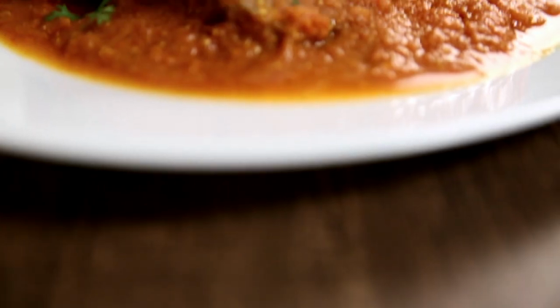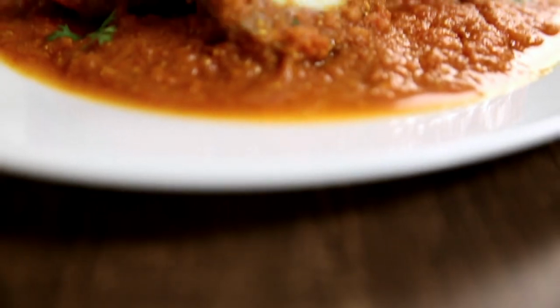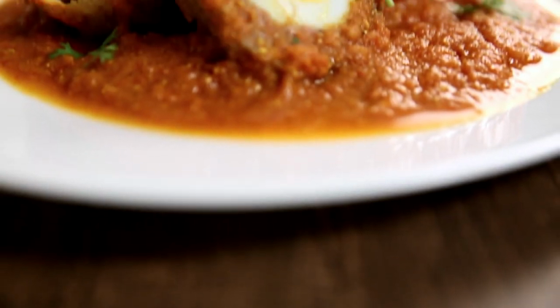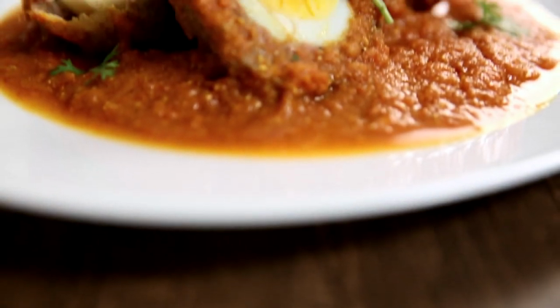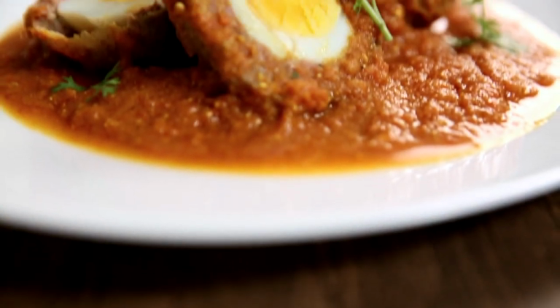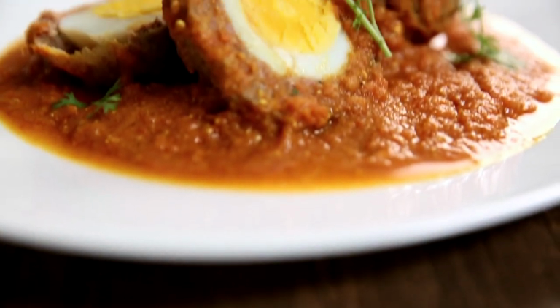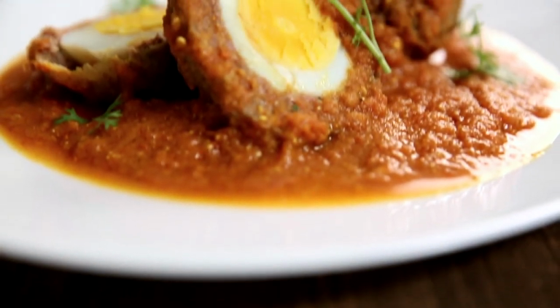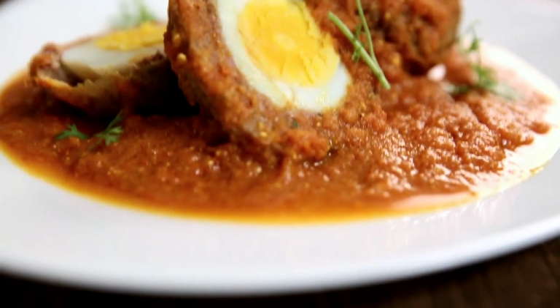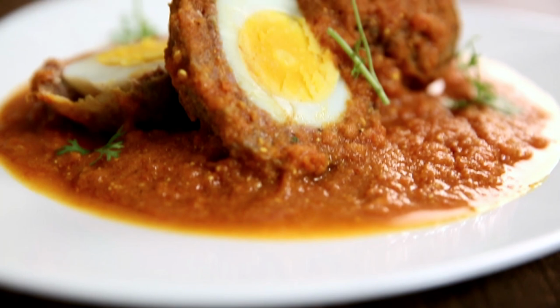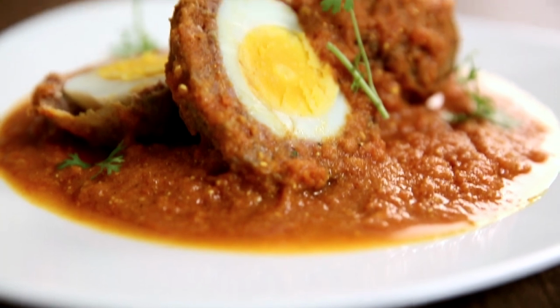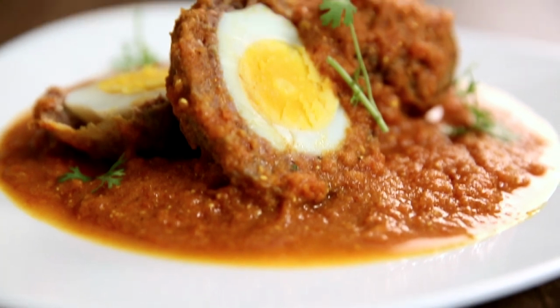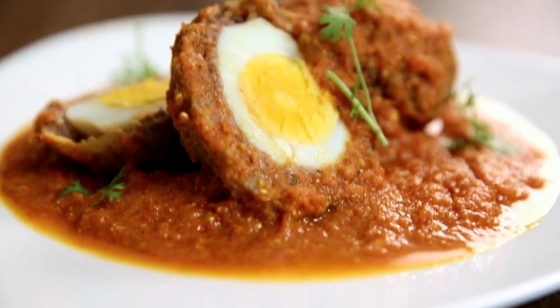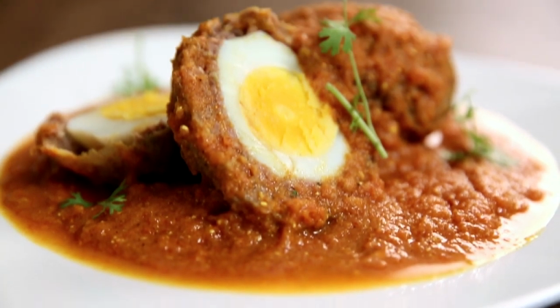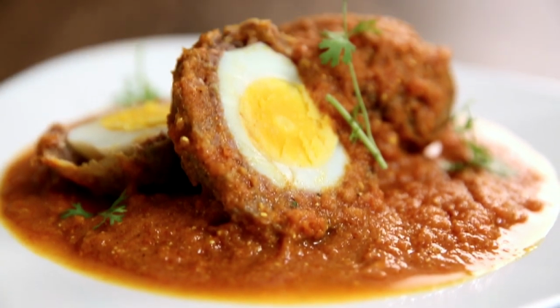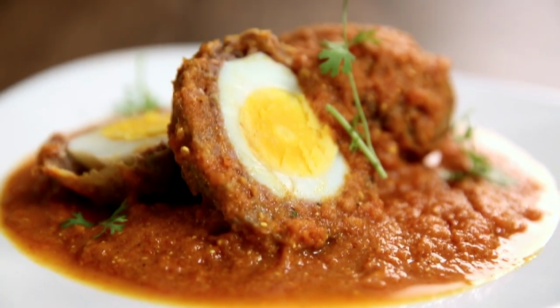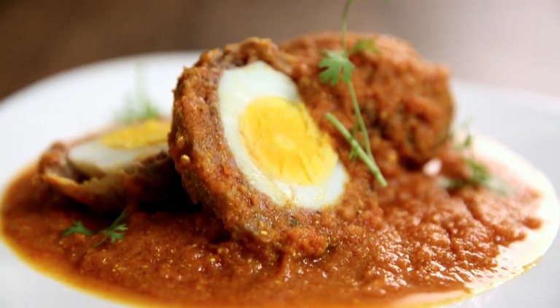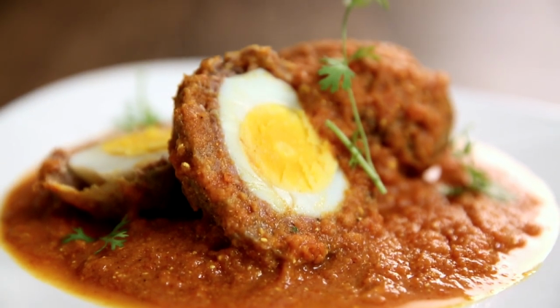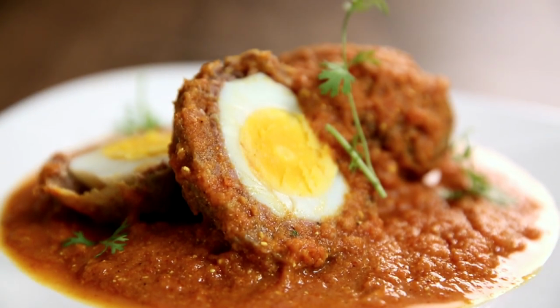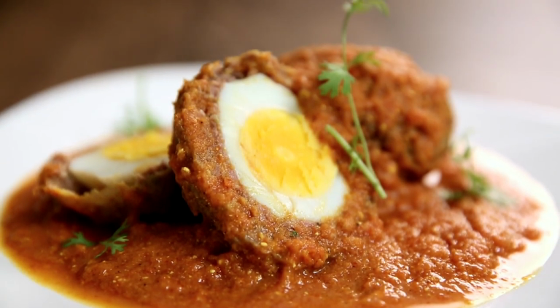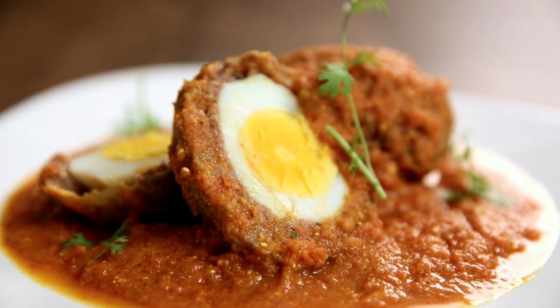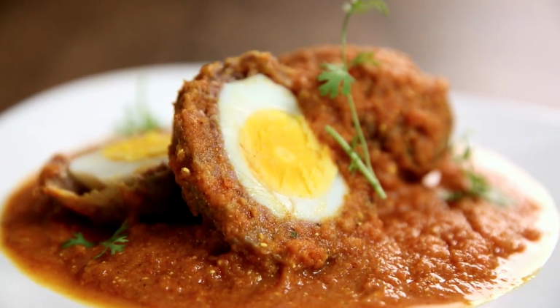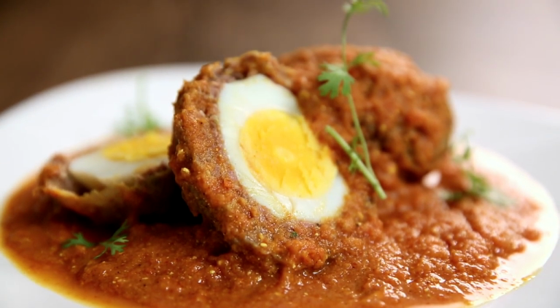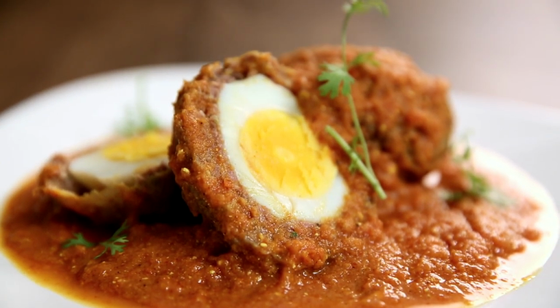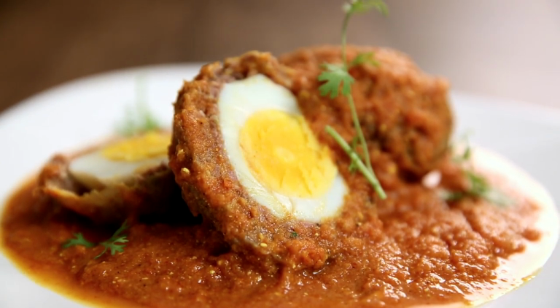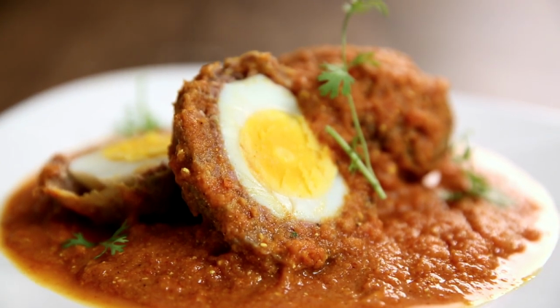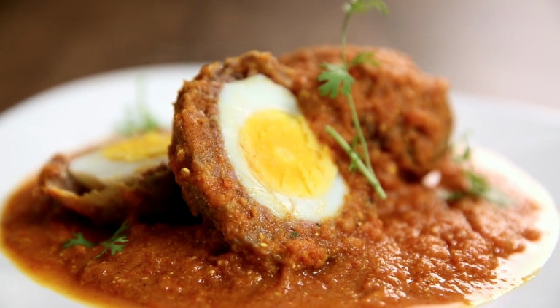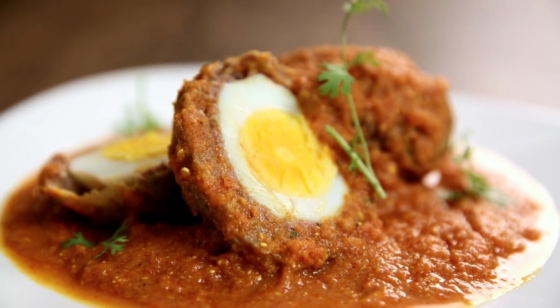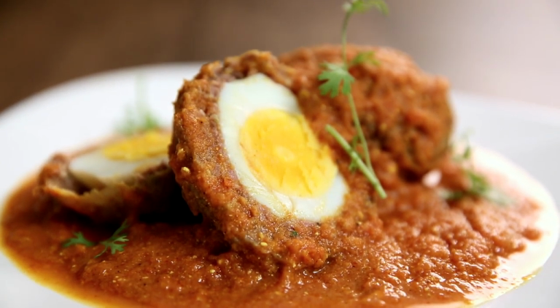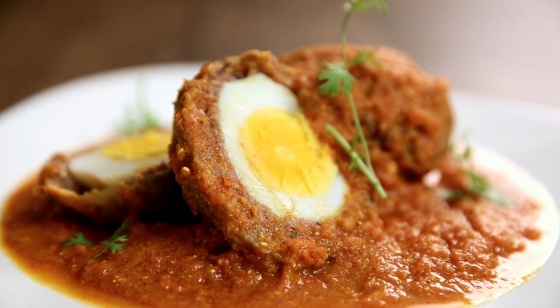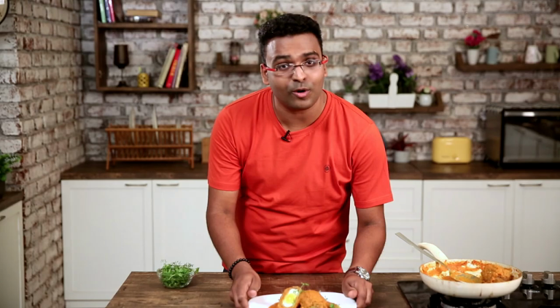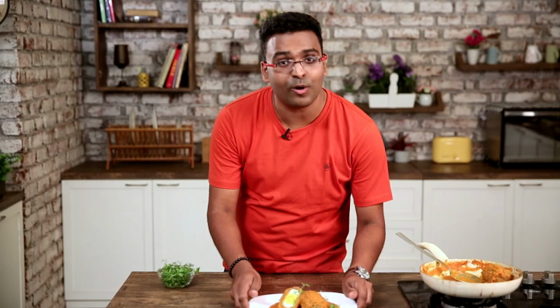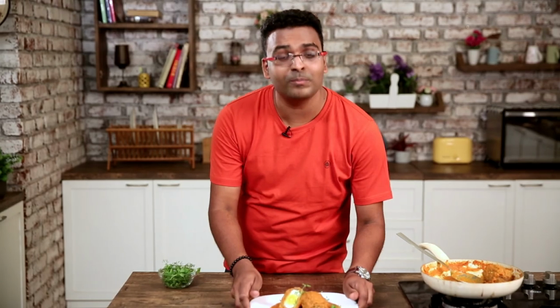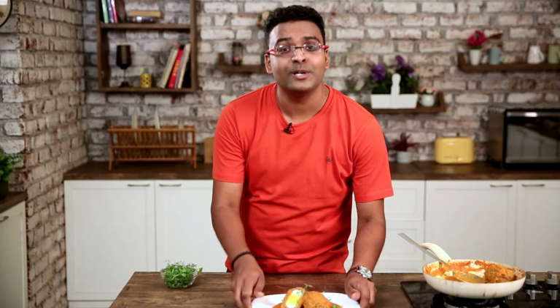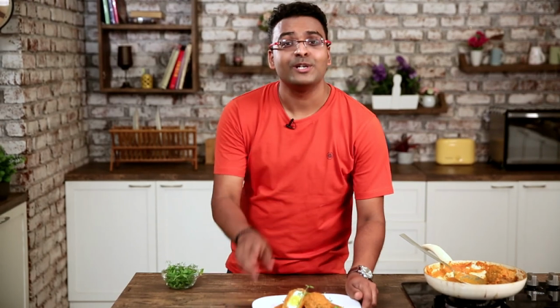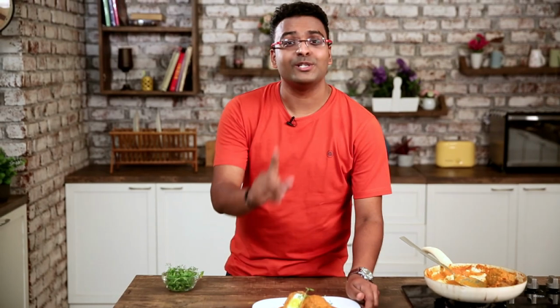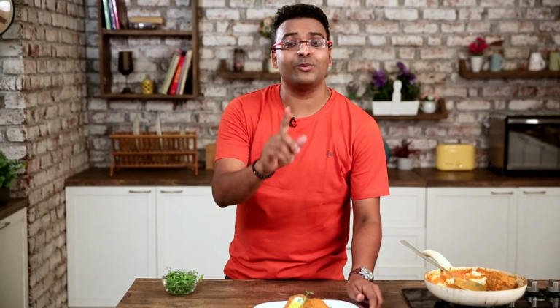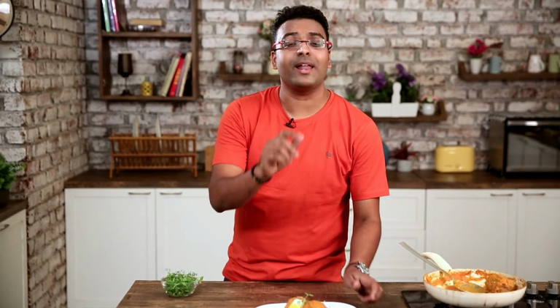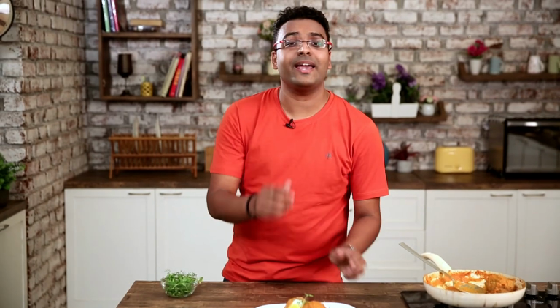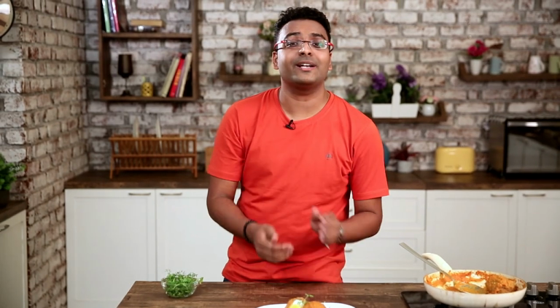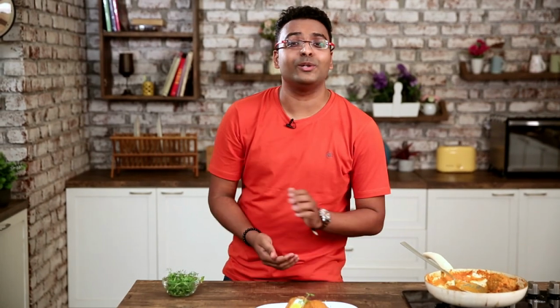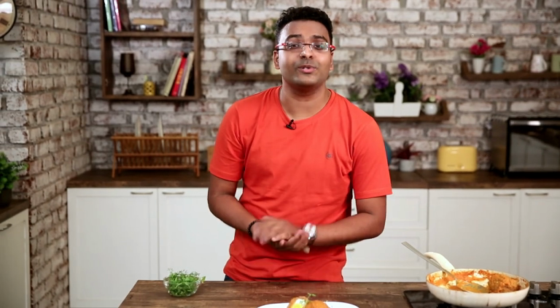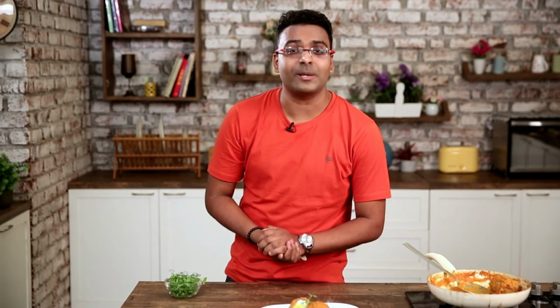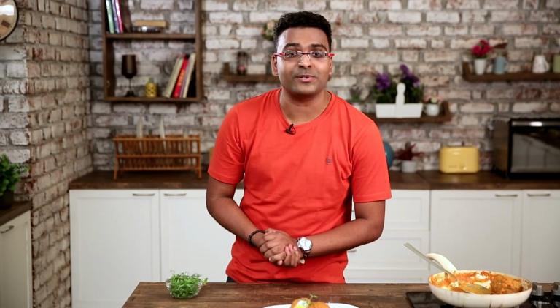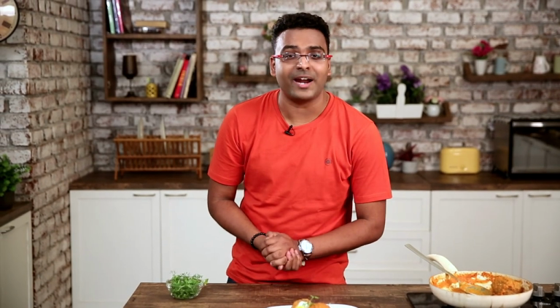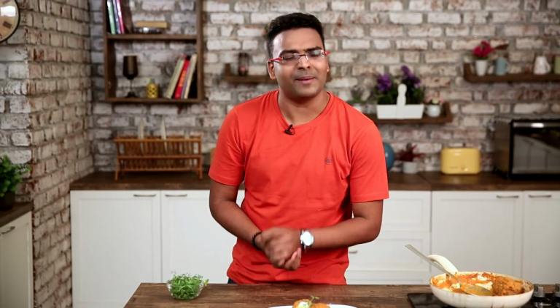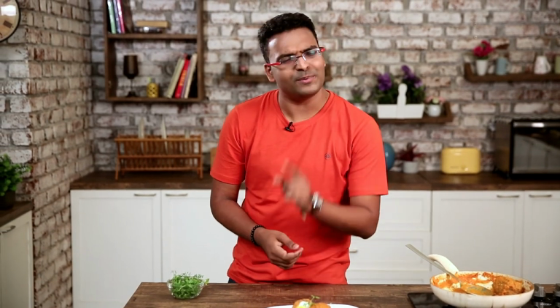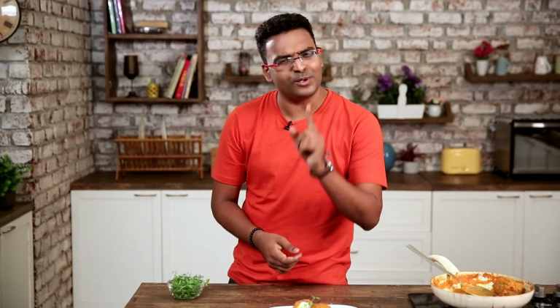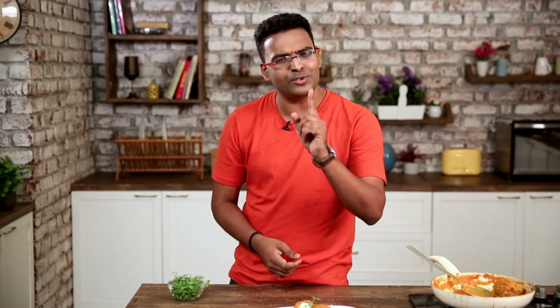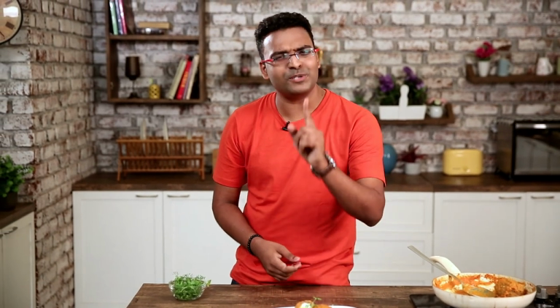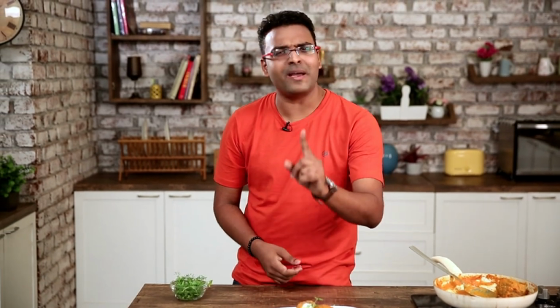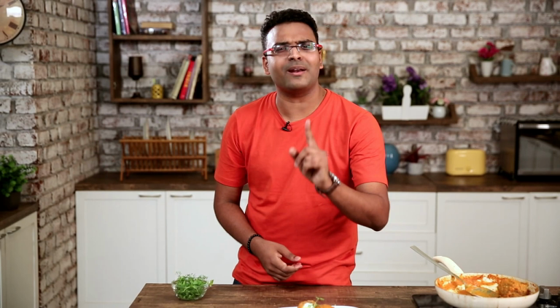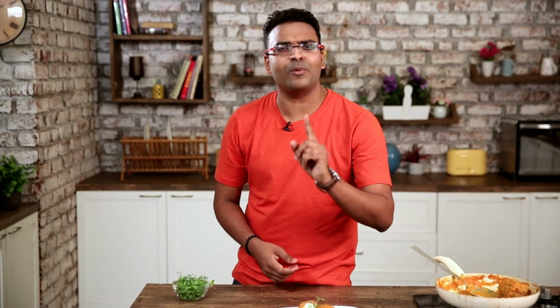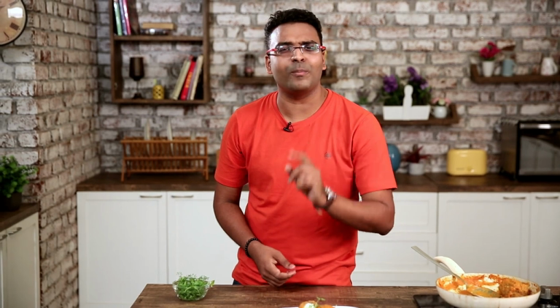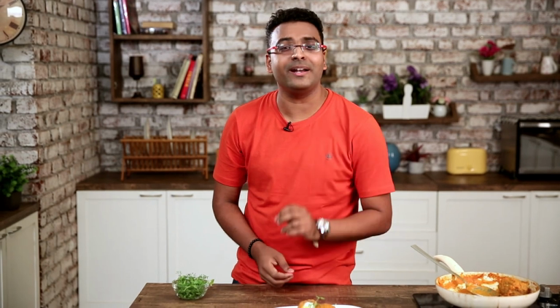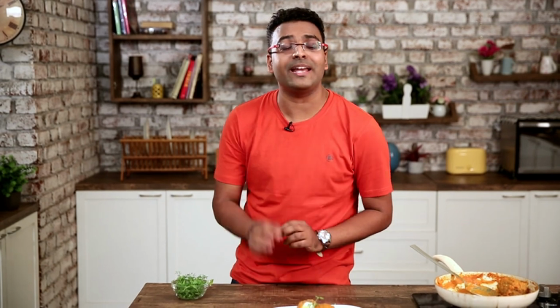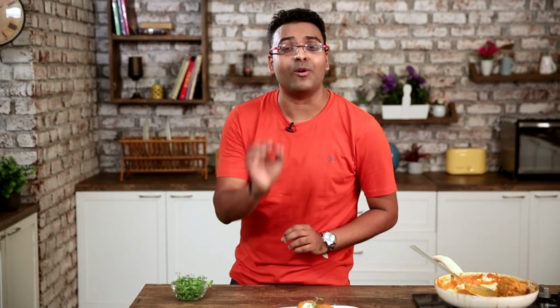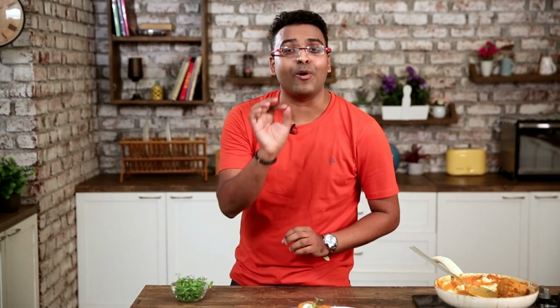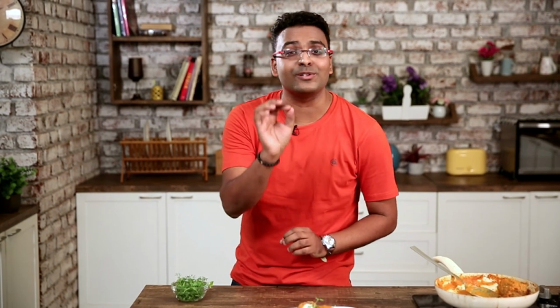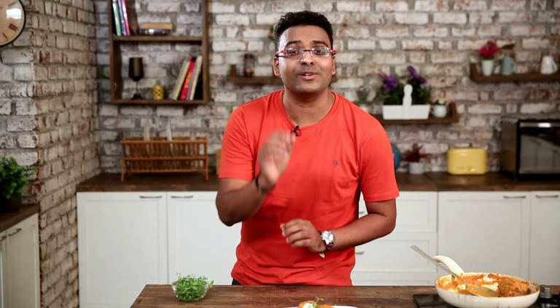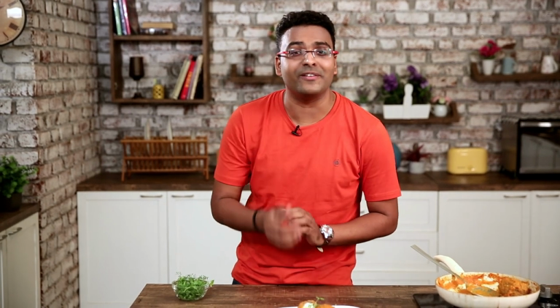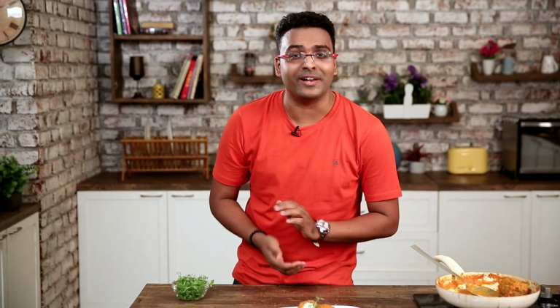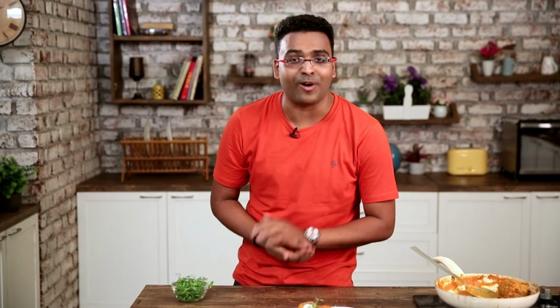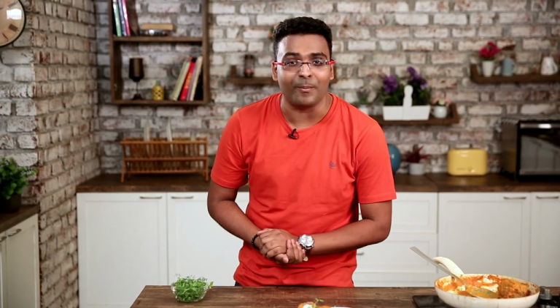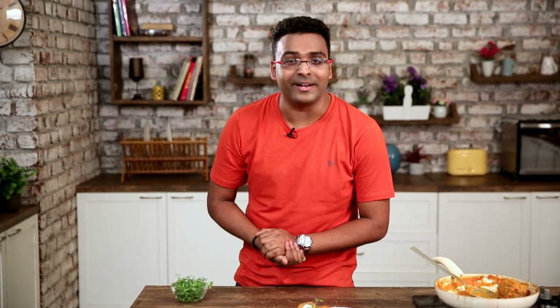So here you have the Nargisi Kofta ready. Do try it at home. Do like, do subscribe, spare a moment, and also leave a comment.